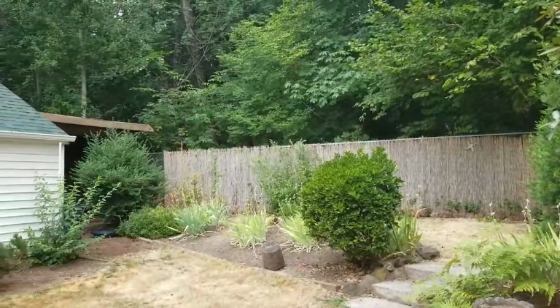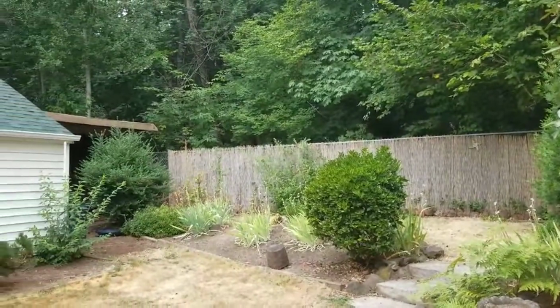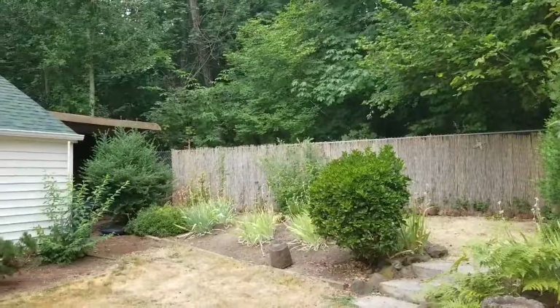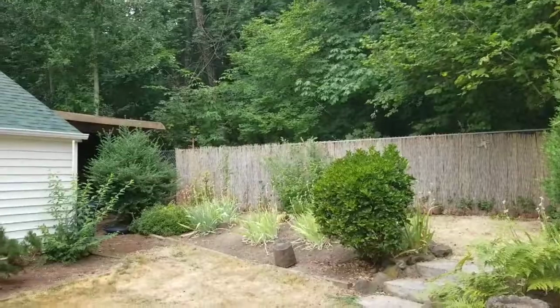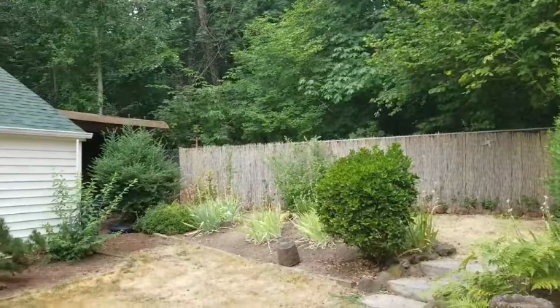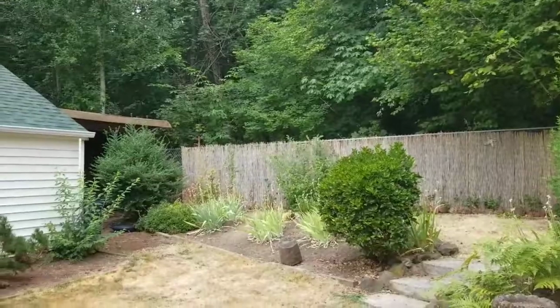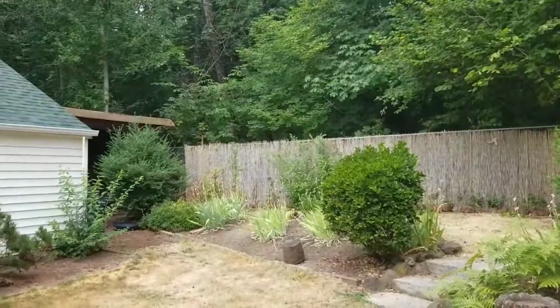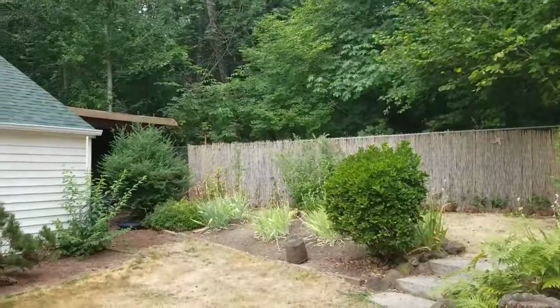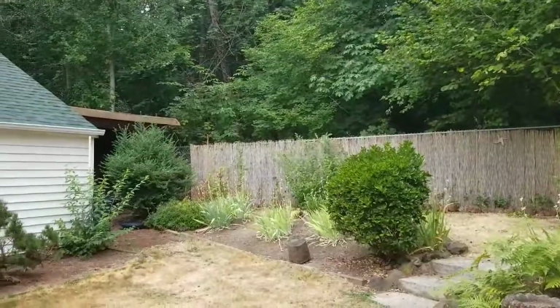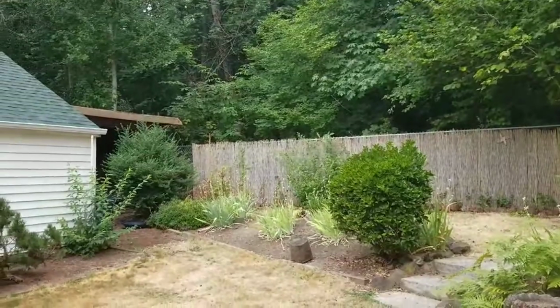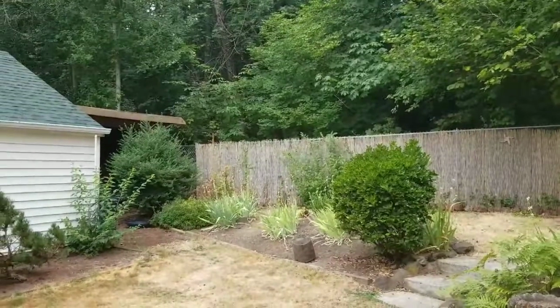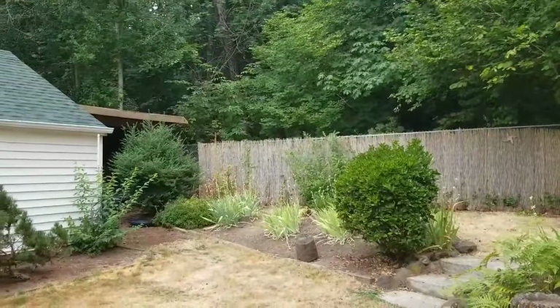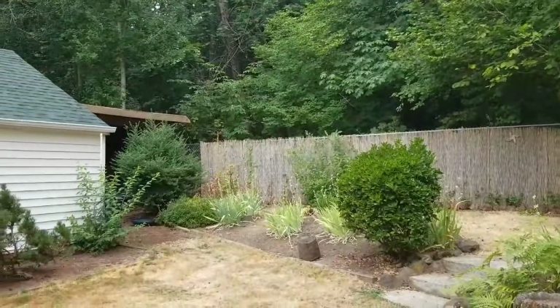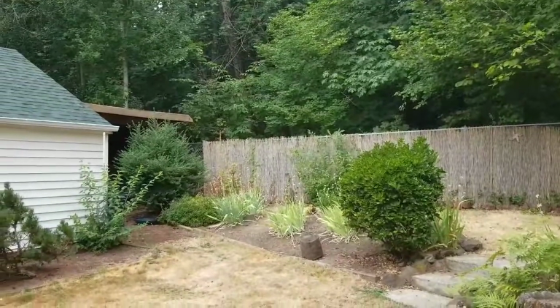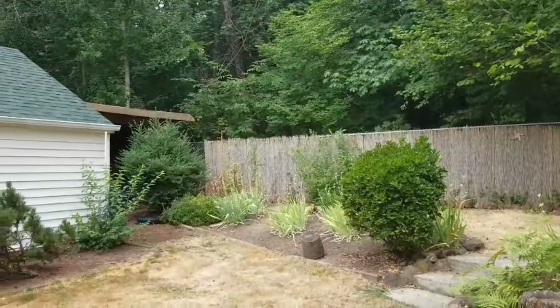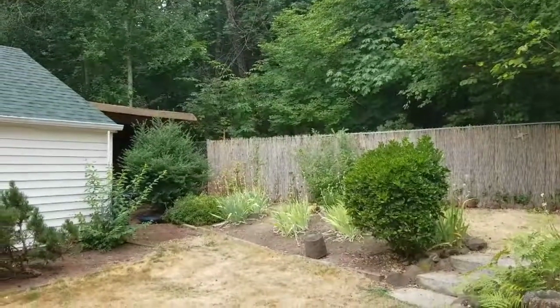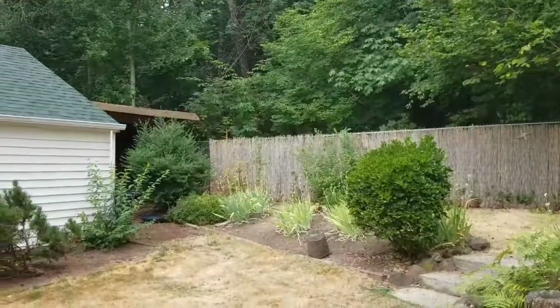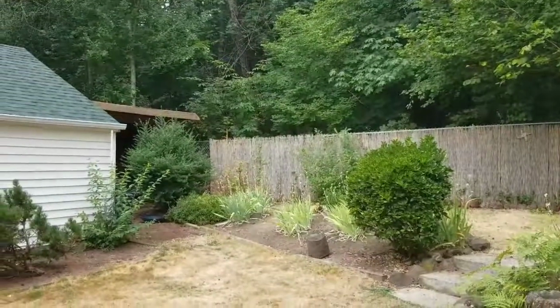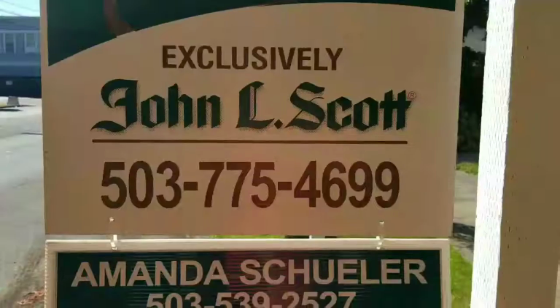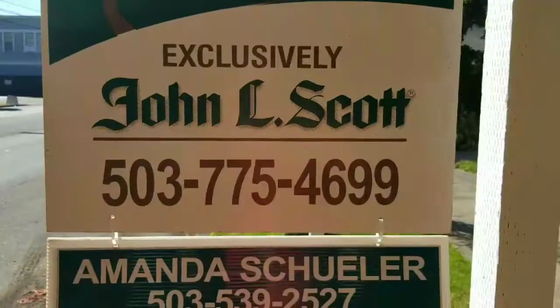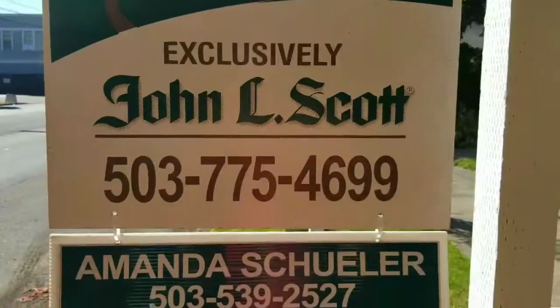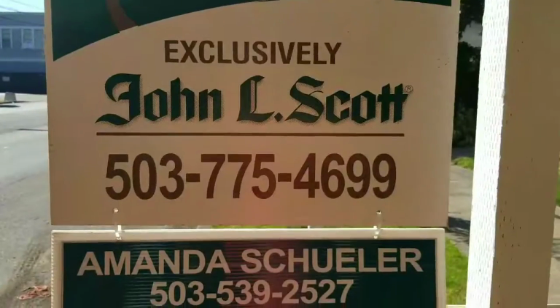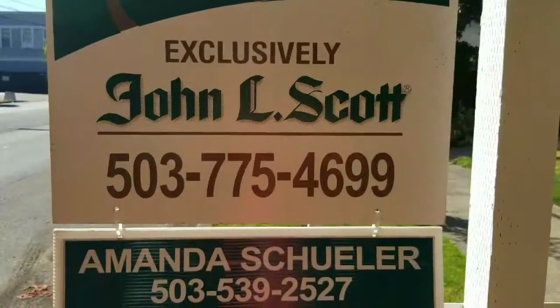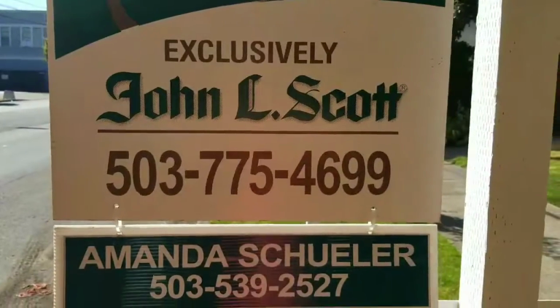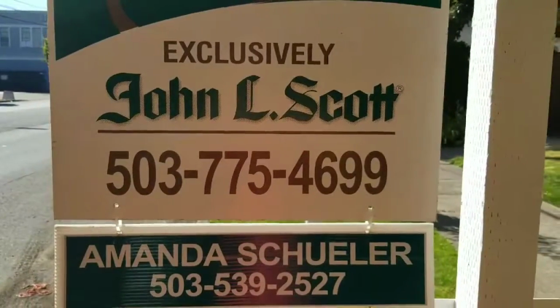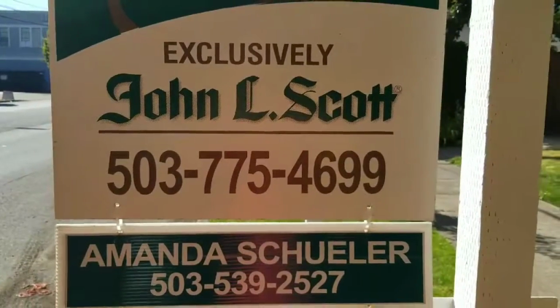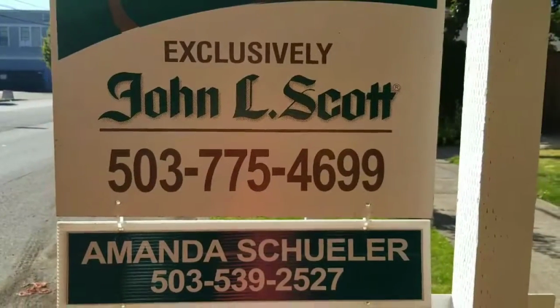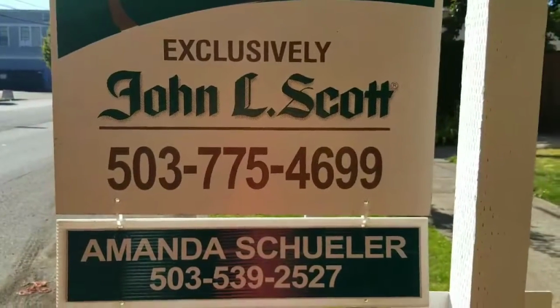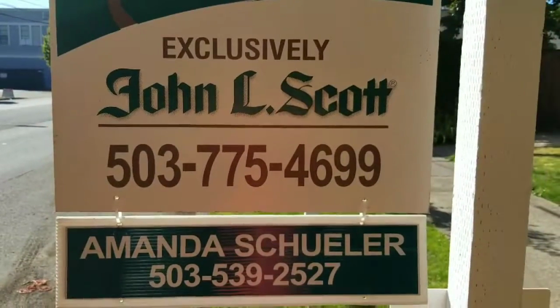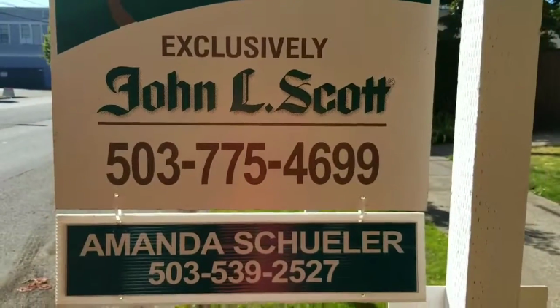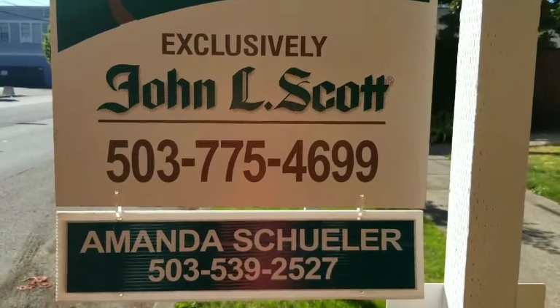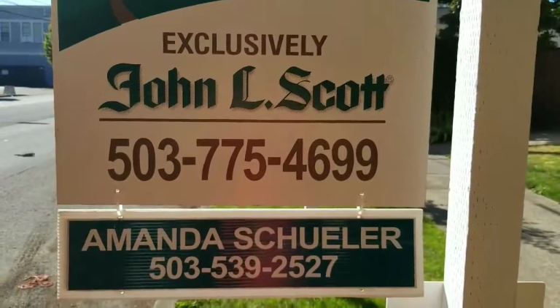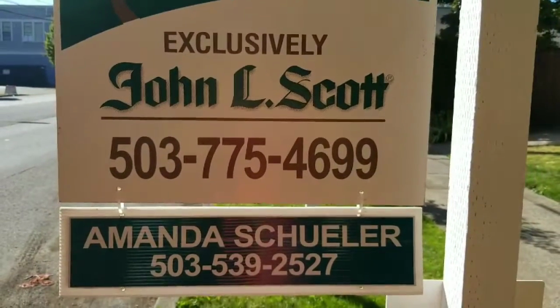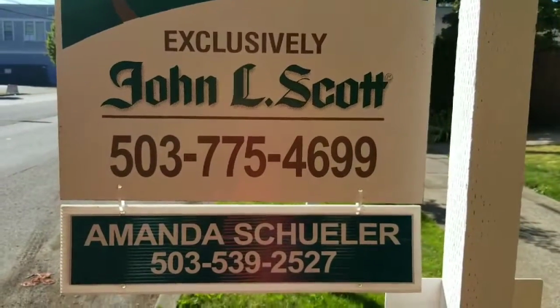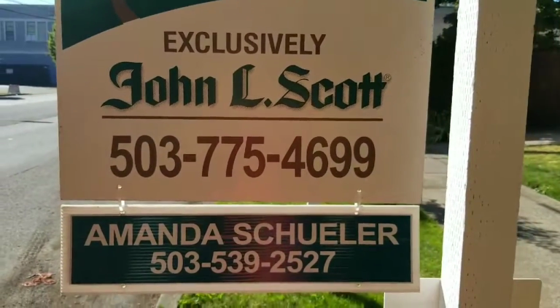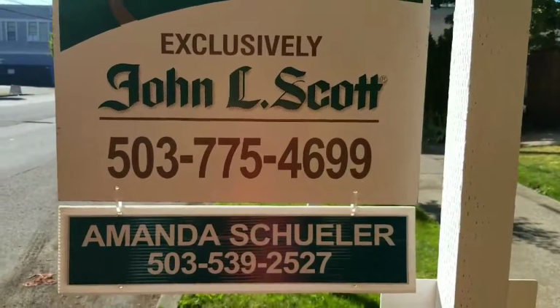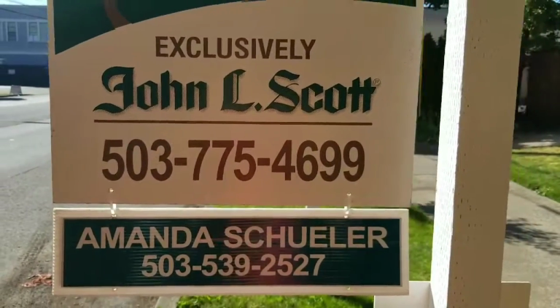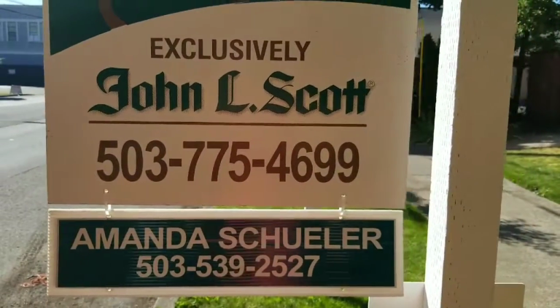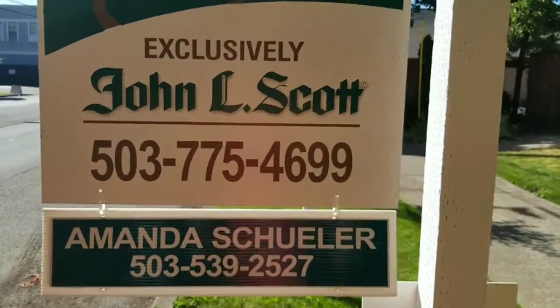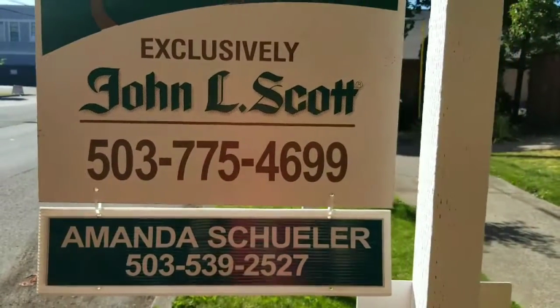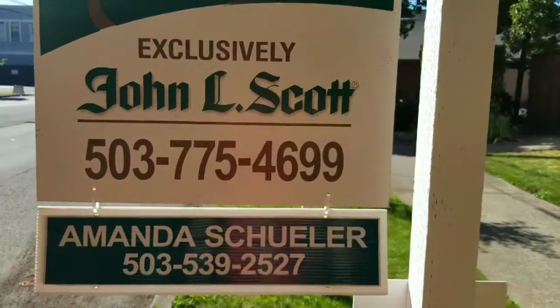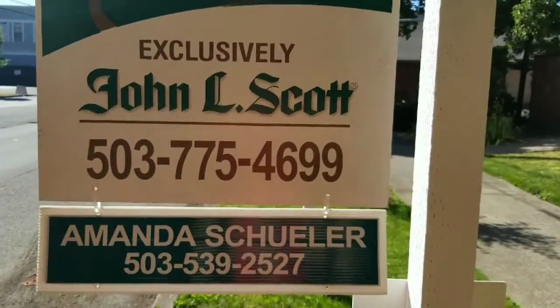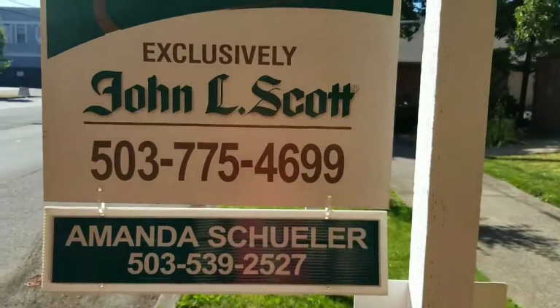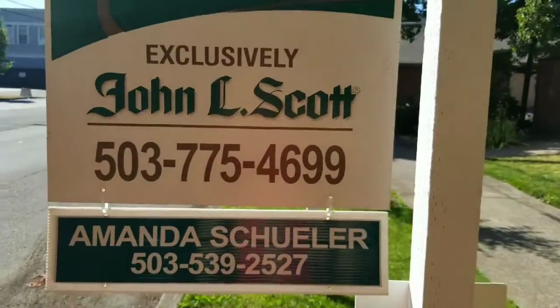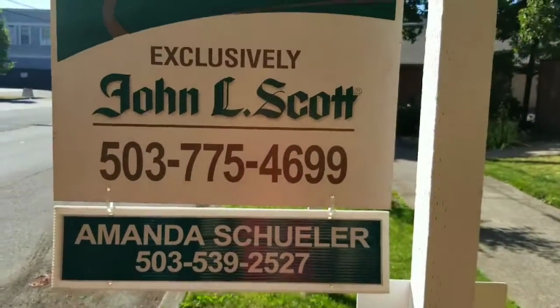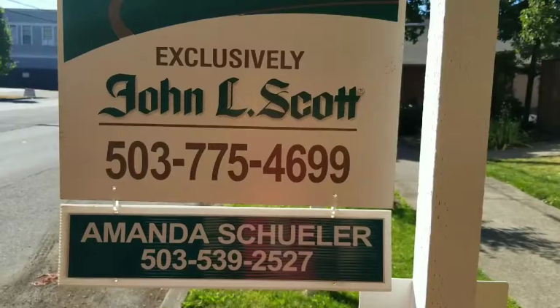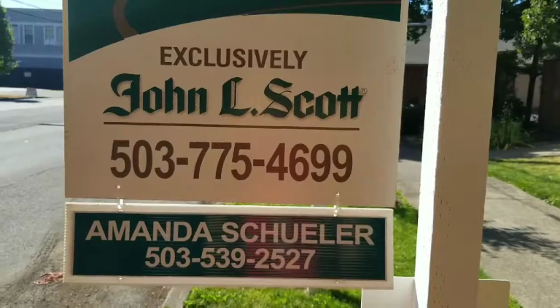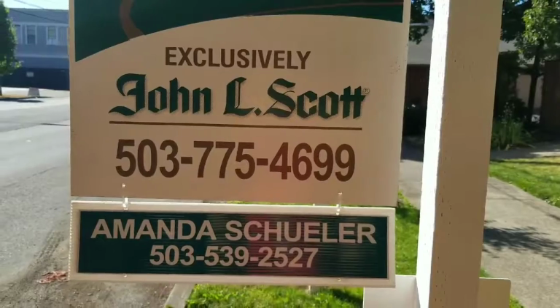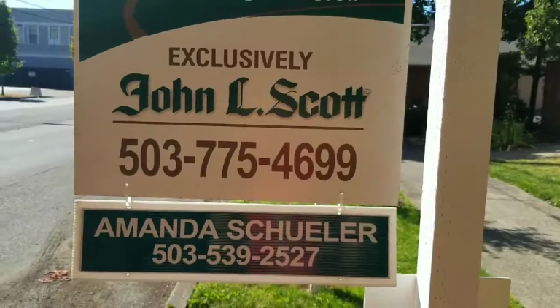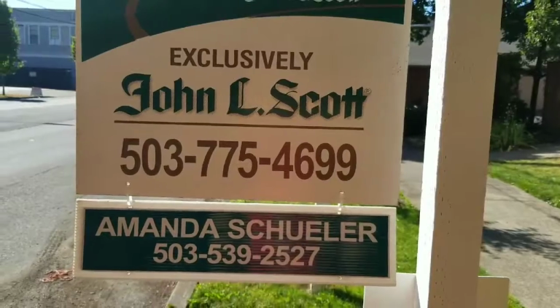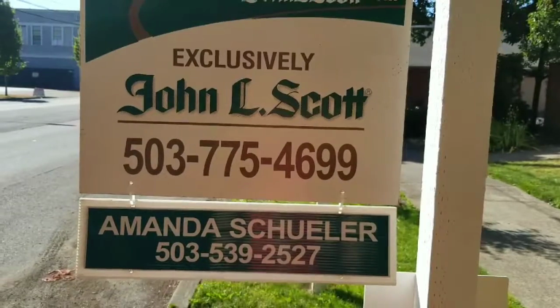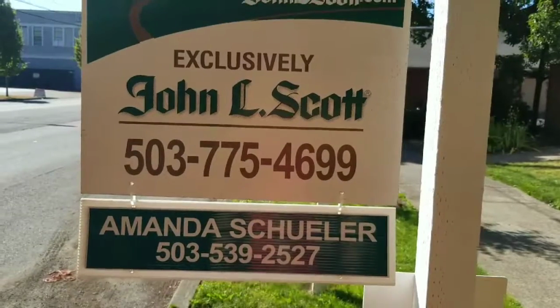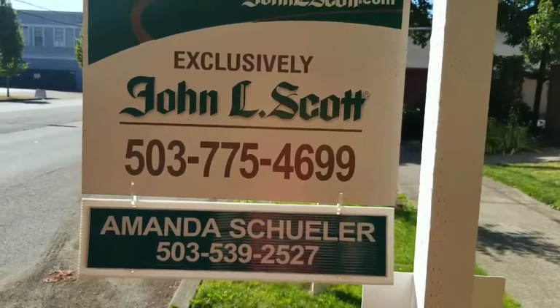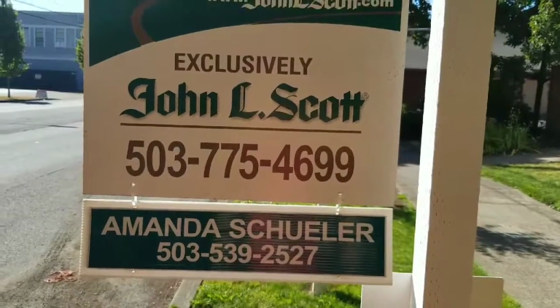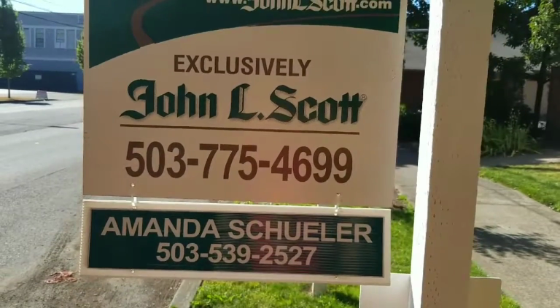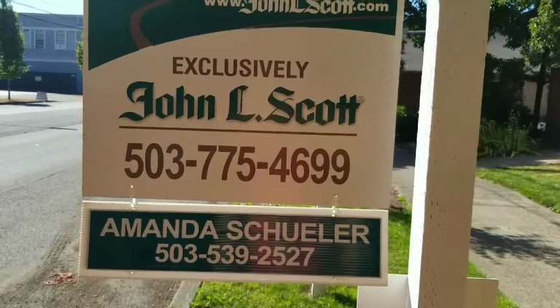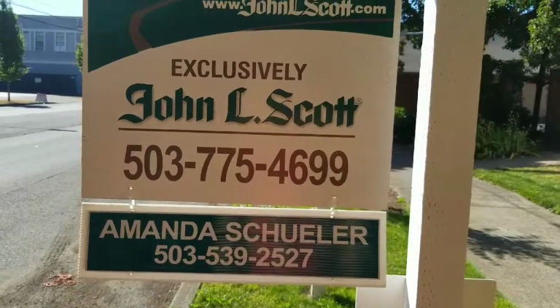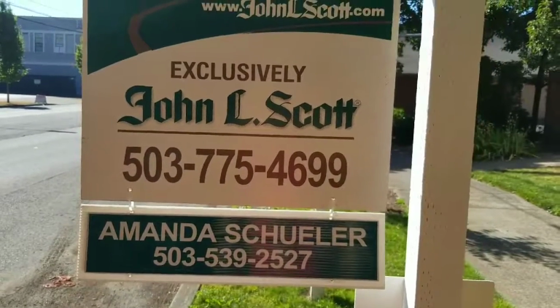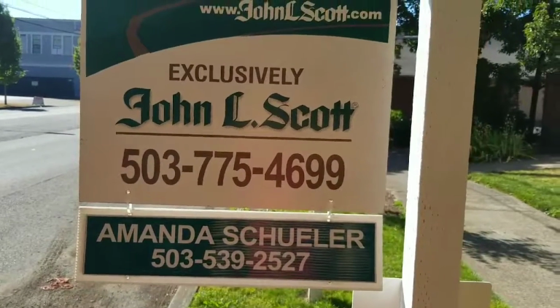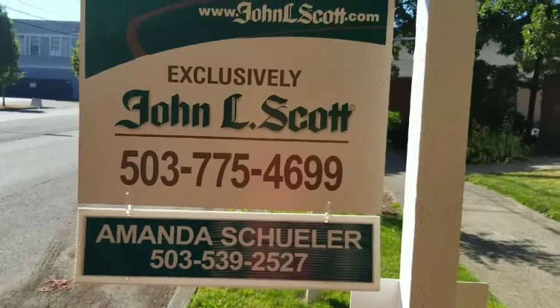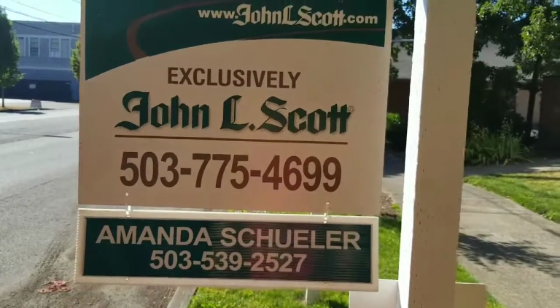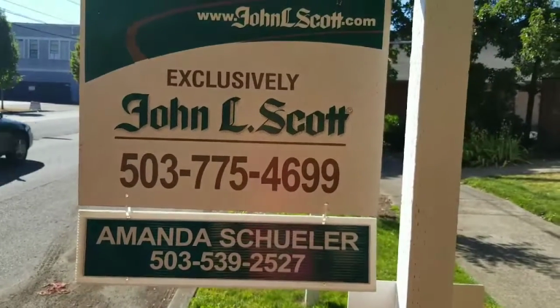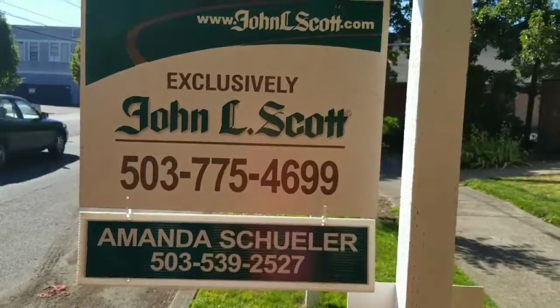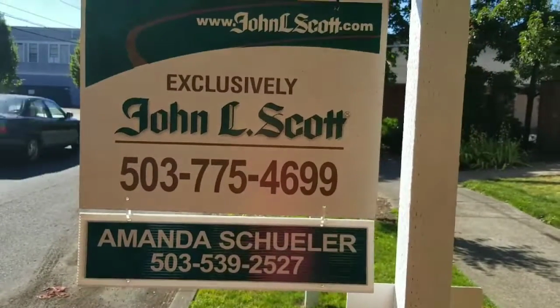For more information about this lovely home, please contact me, Amanda Shuler.